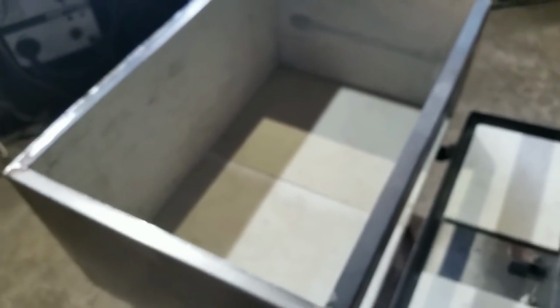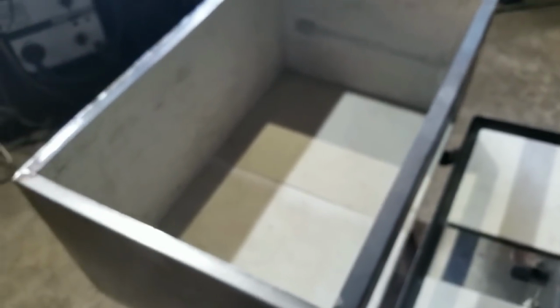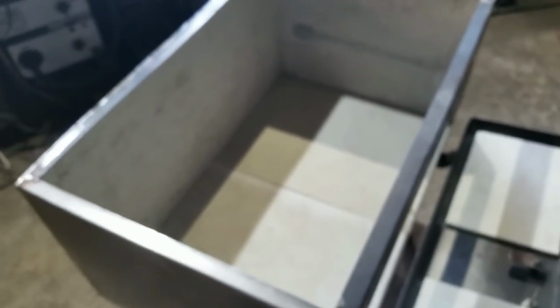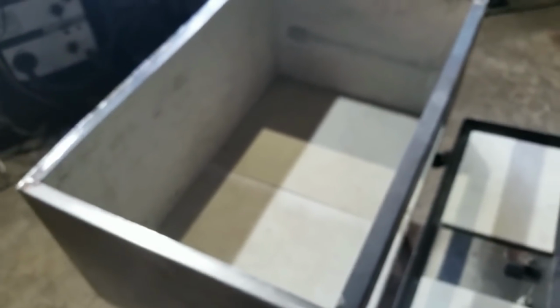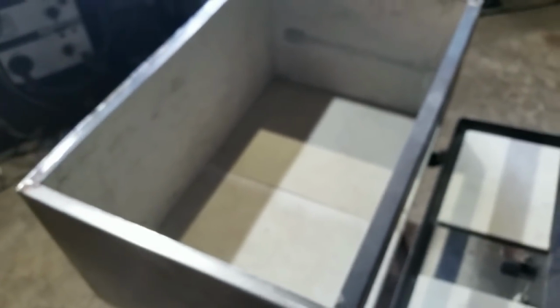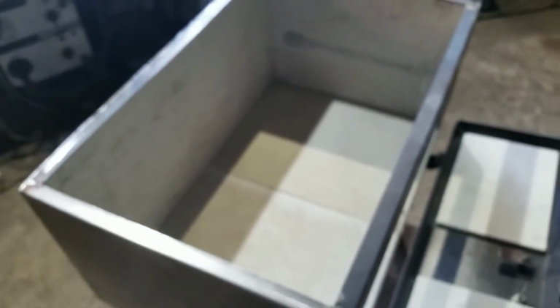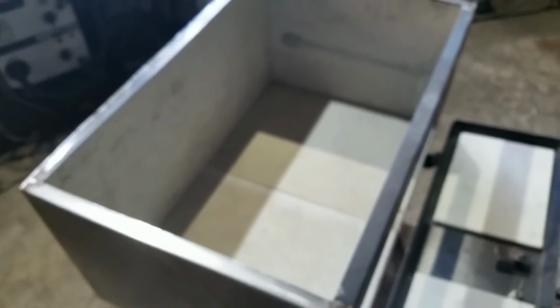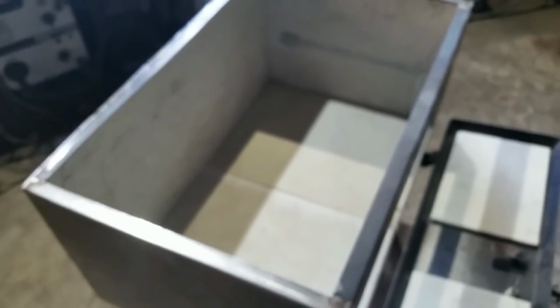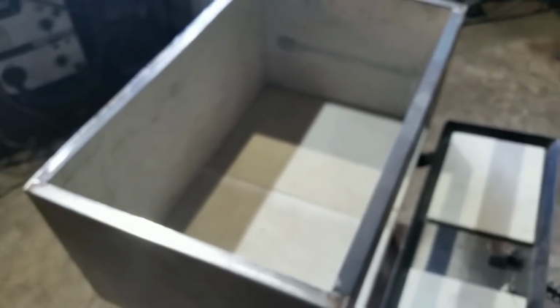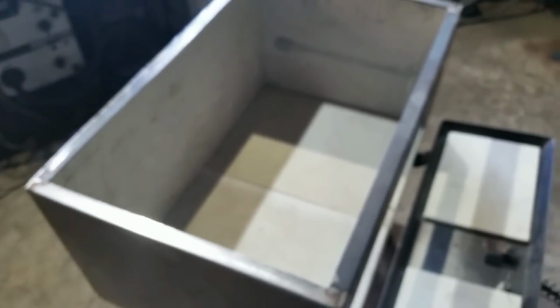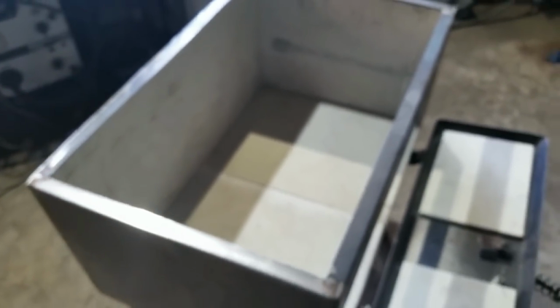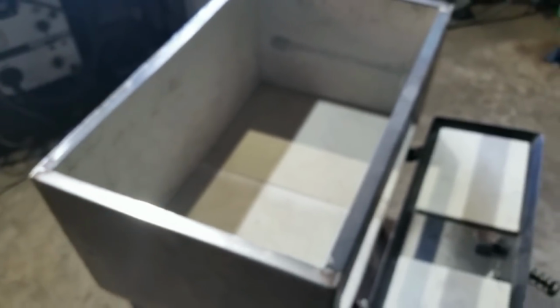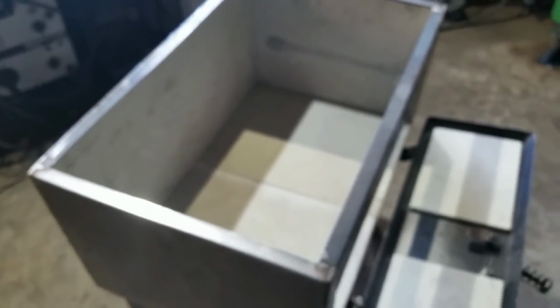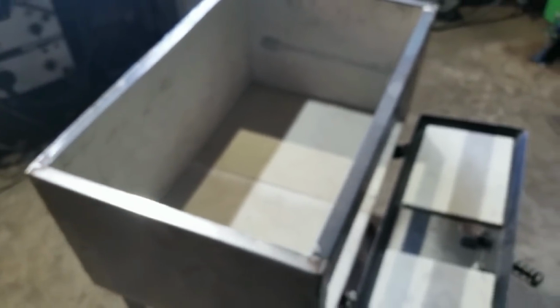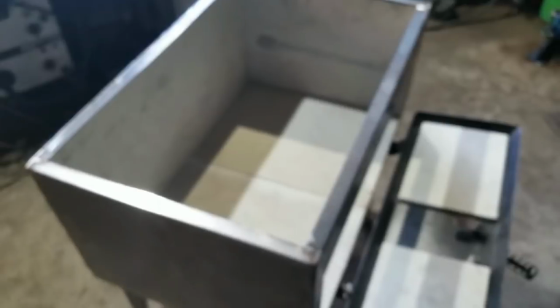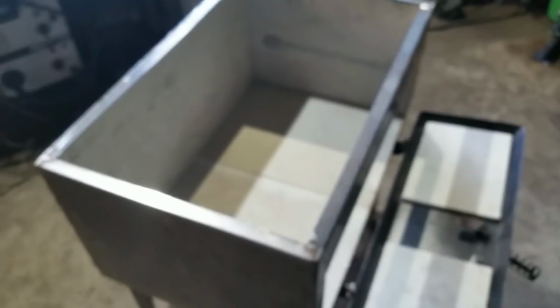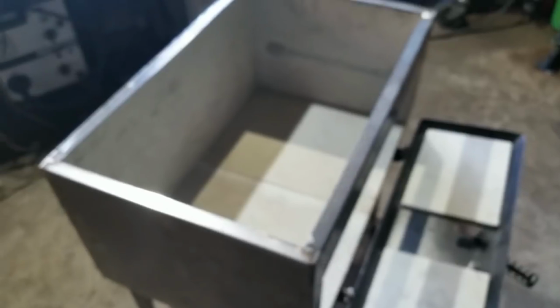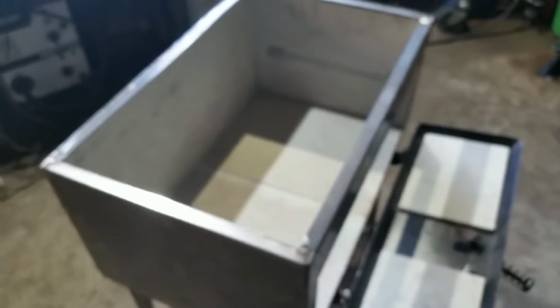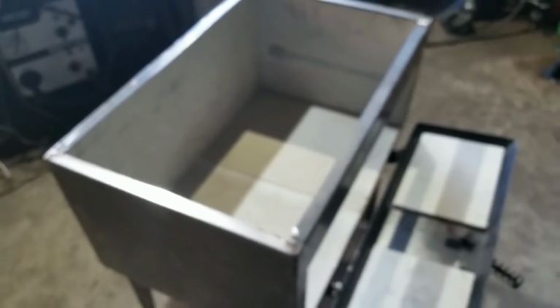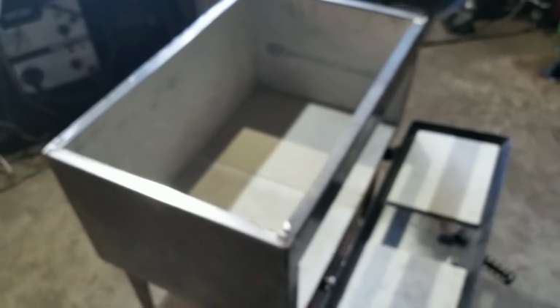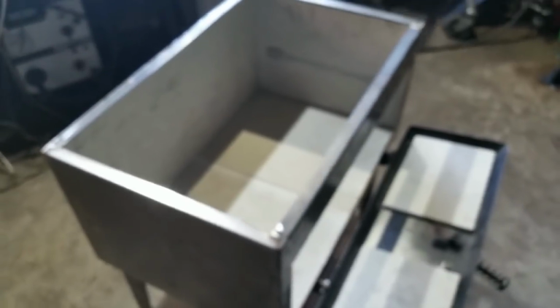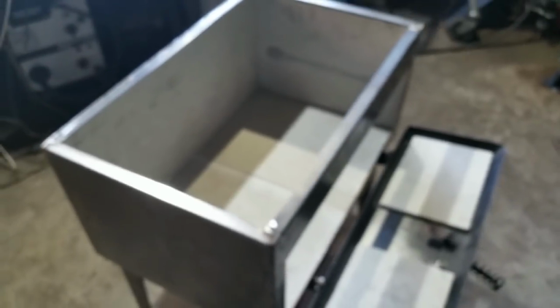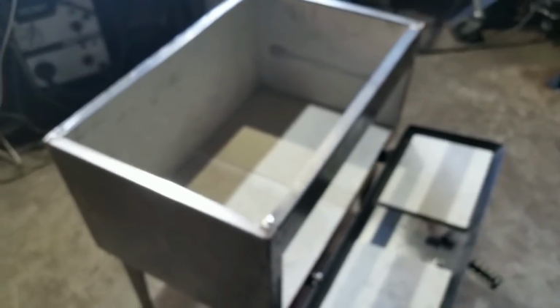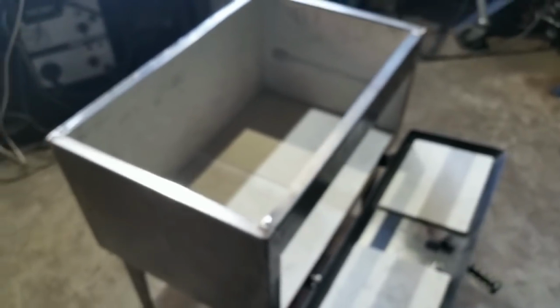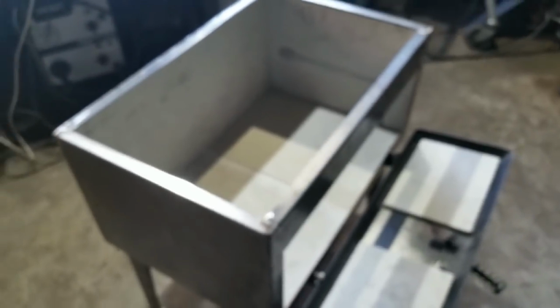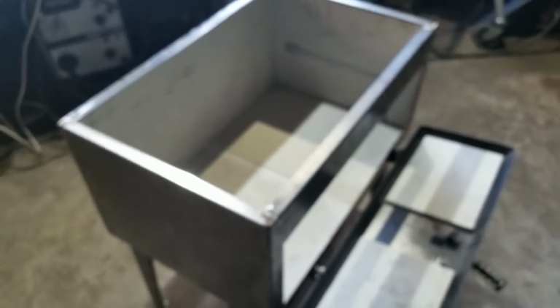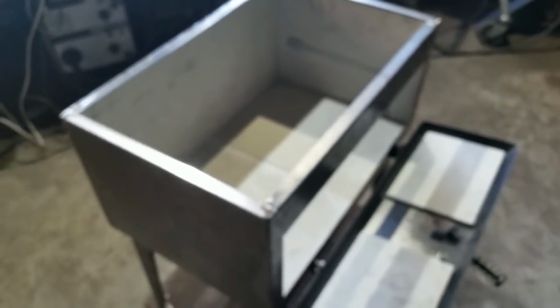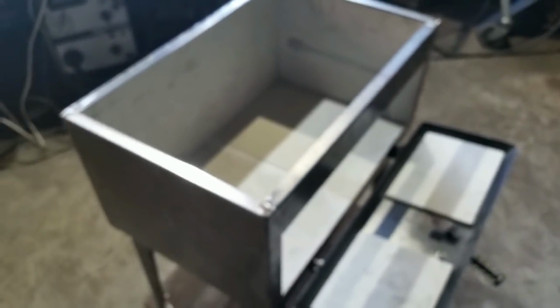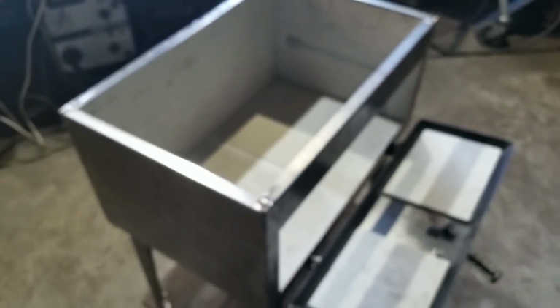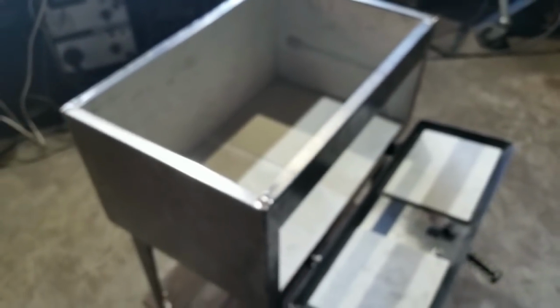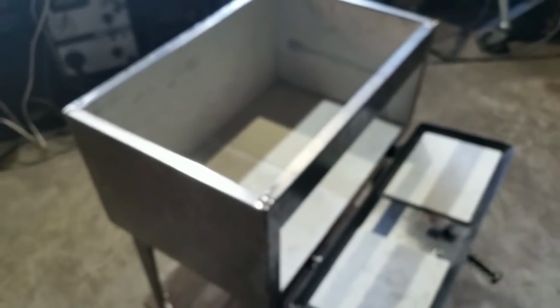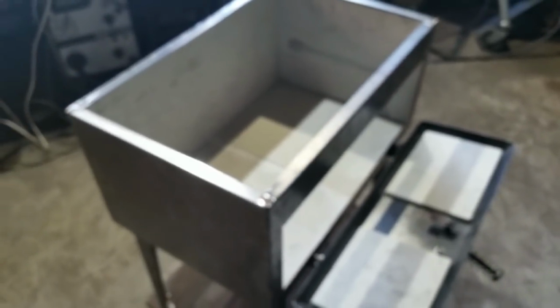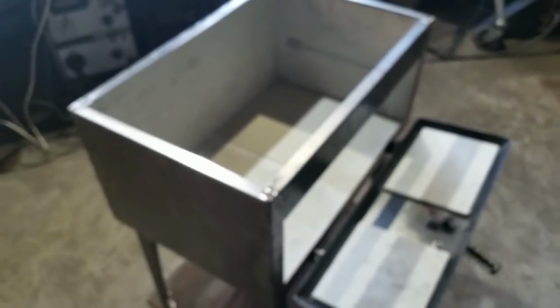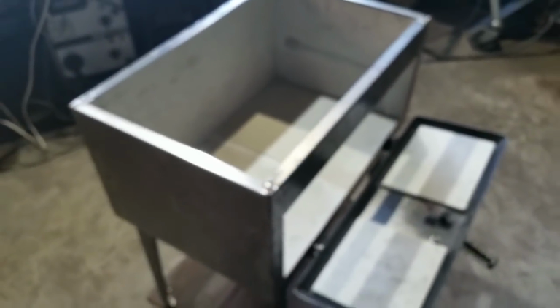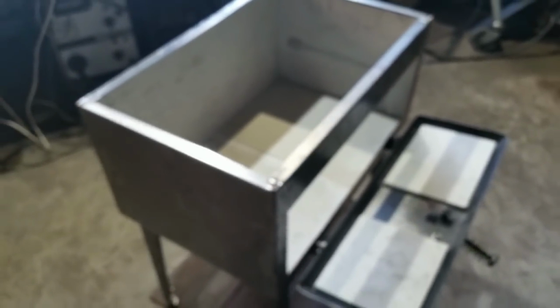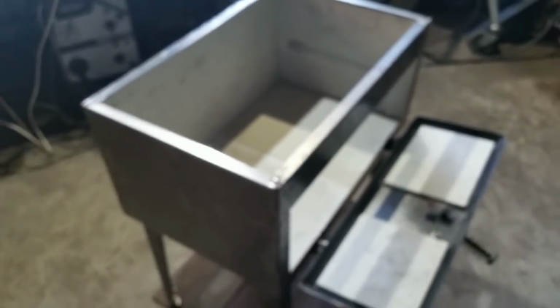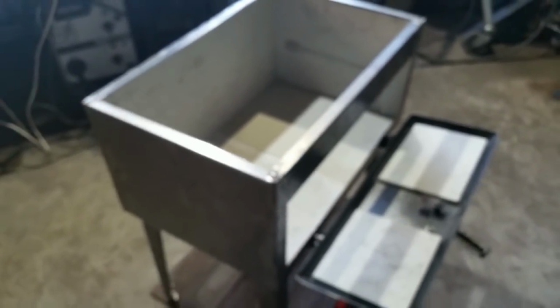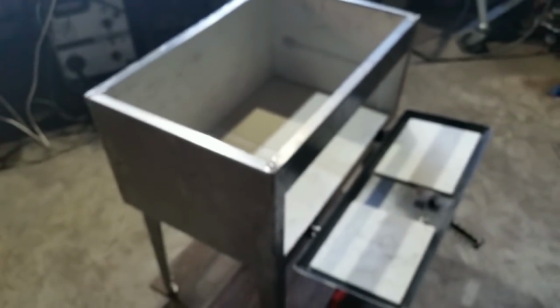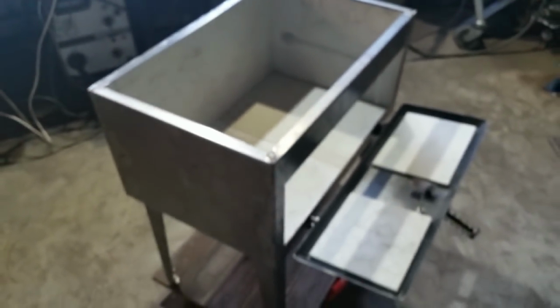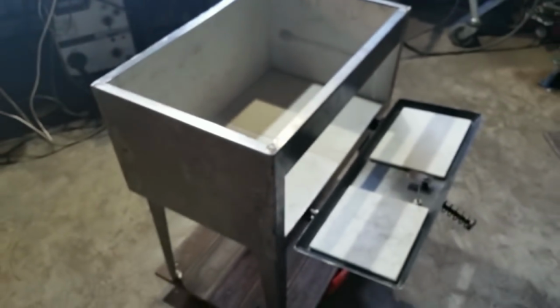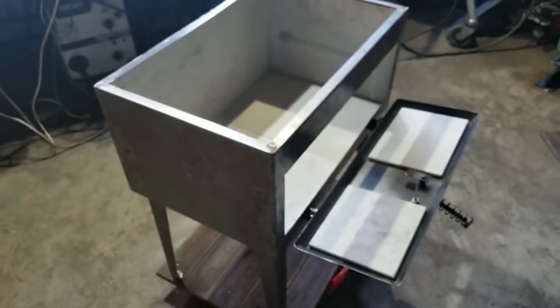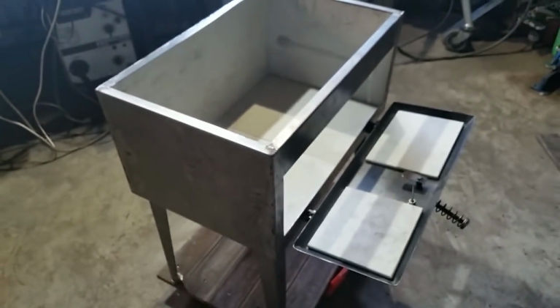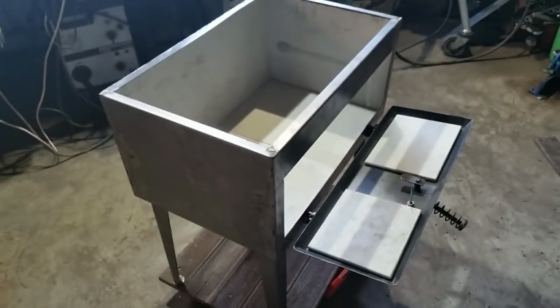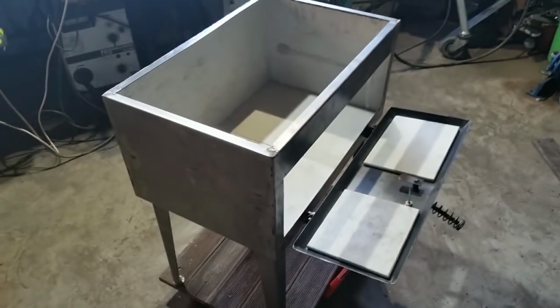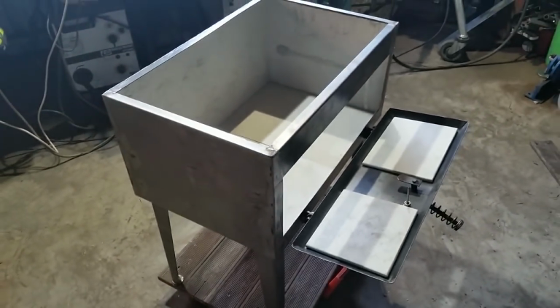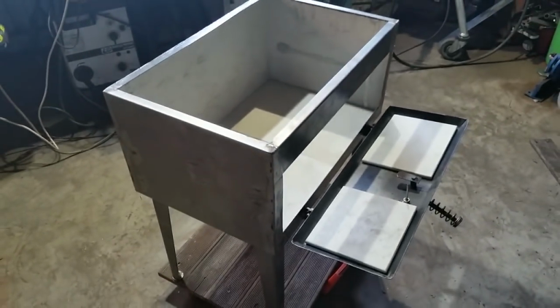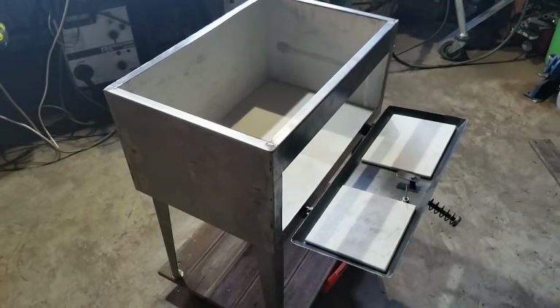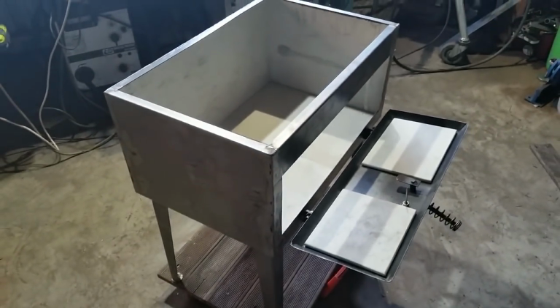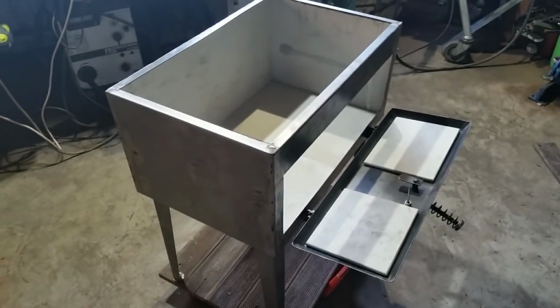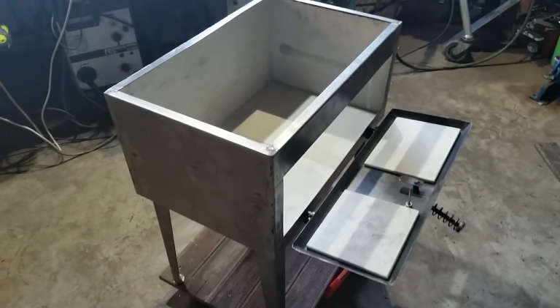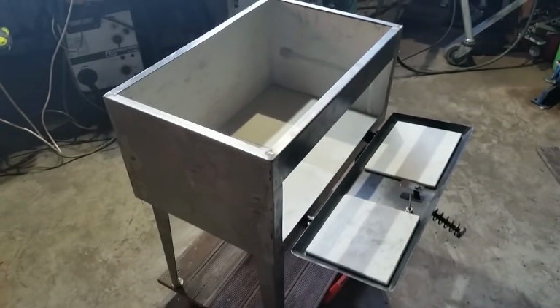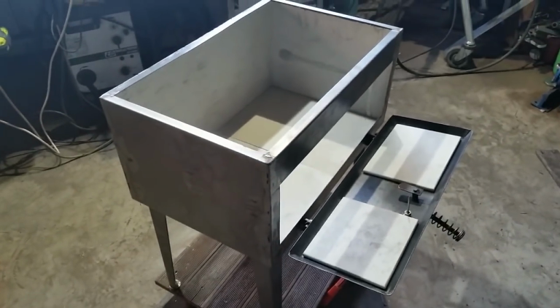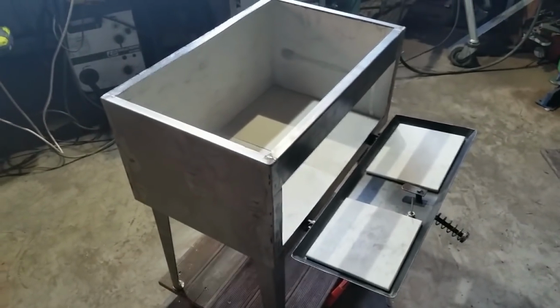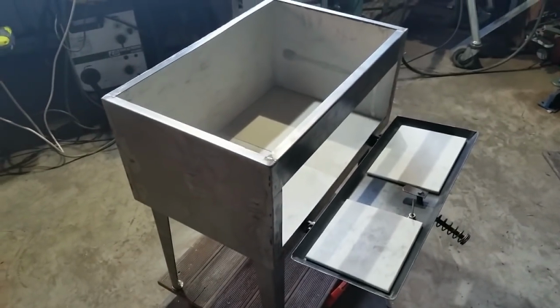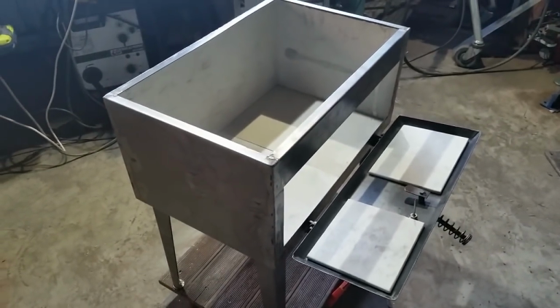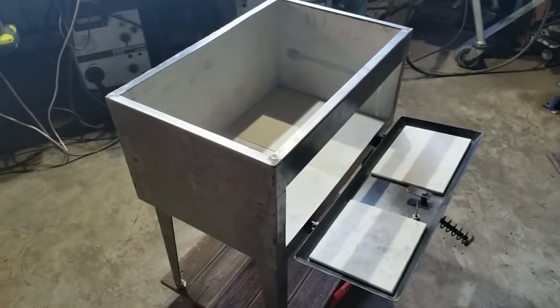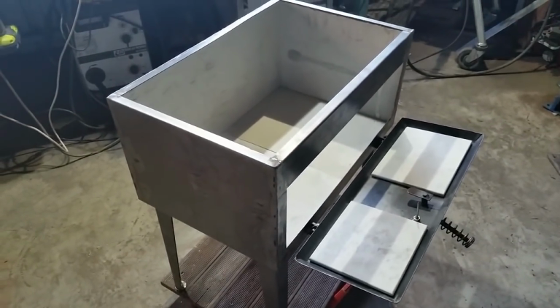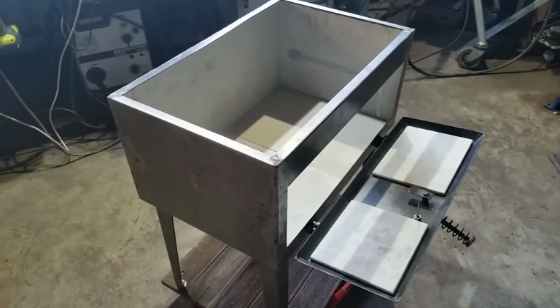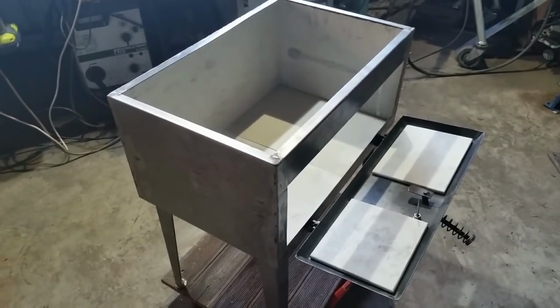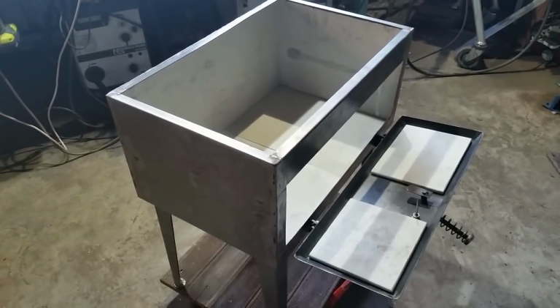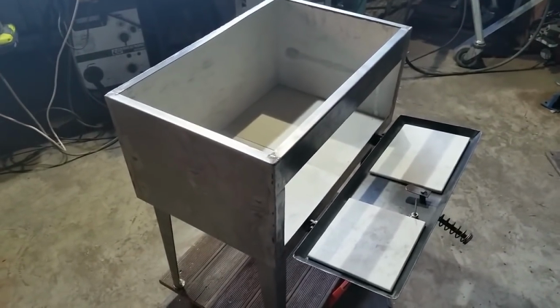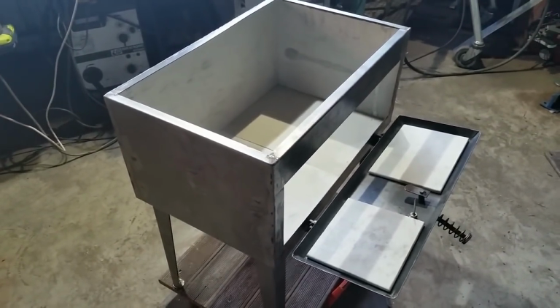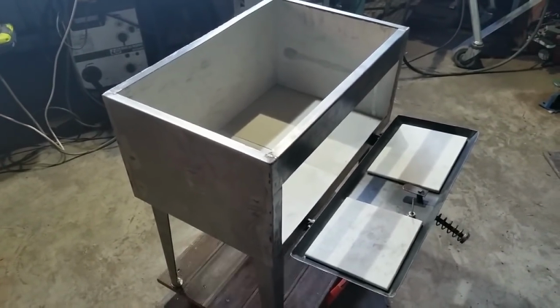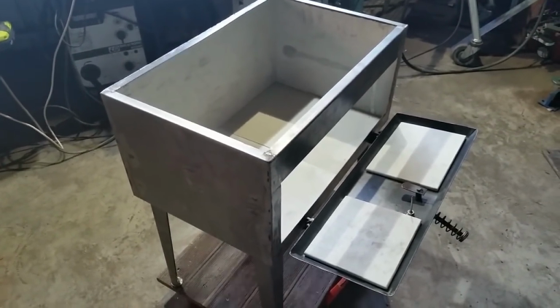So I'm going to assemble this thing now and we're going to have another play with it and see what temperatures we can come up with.